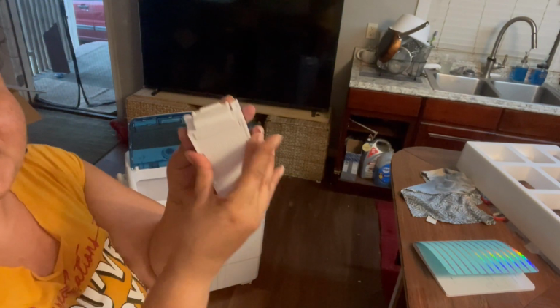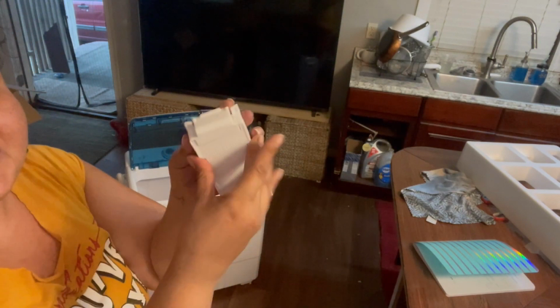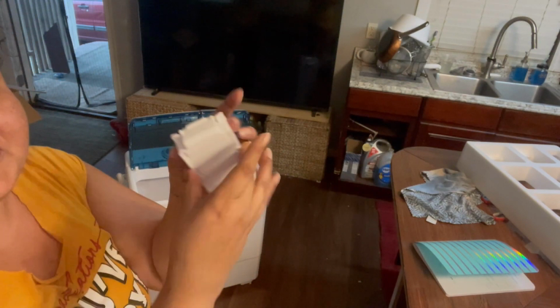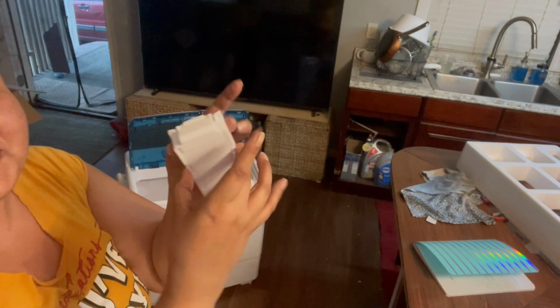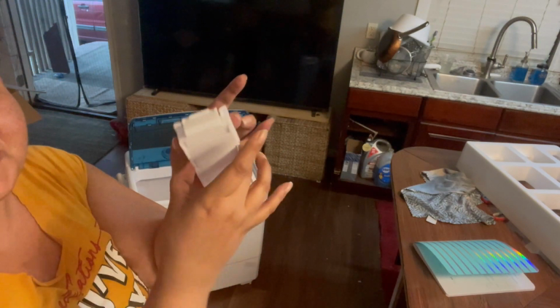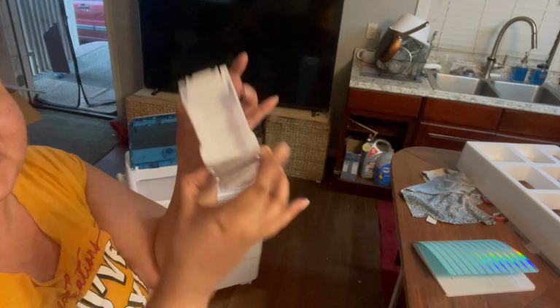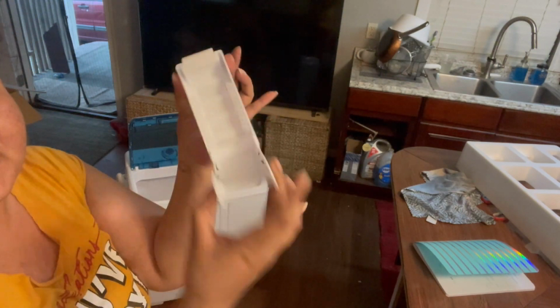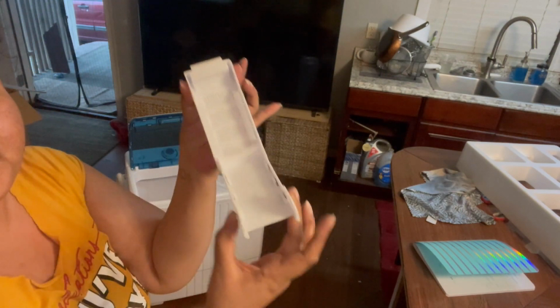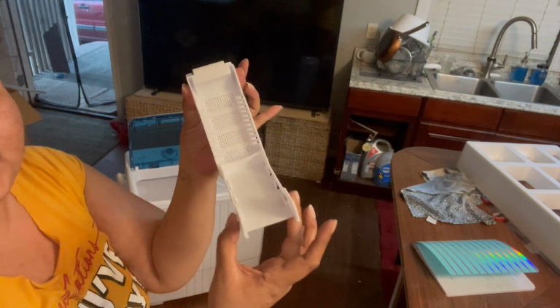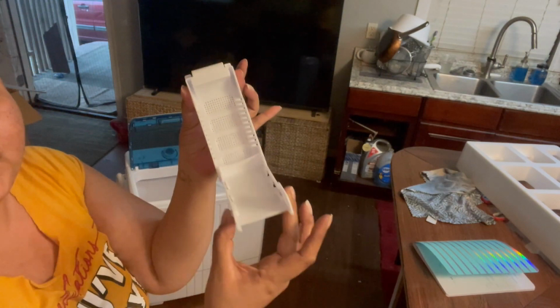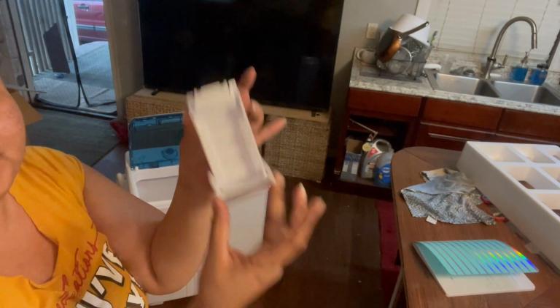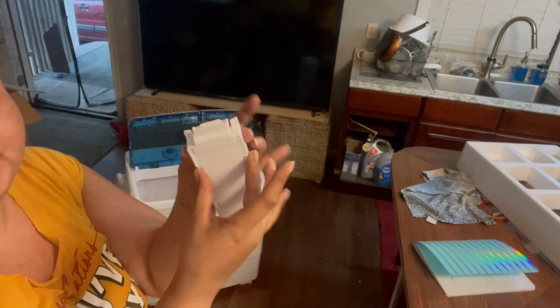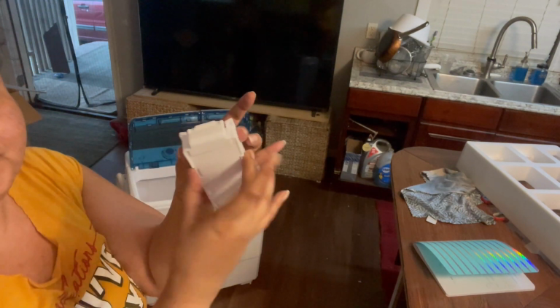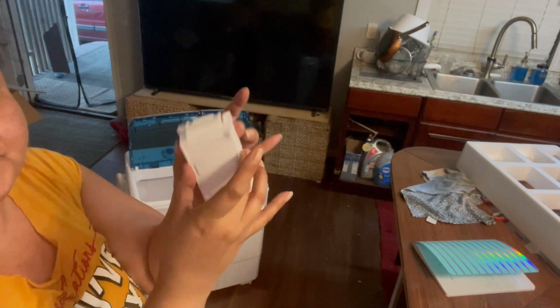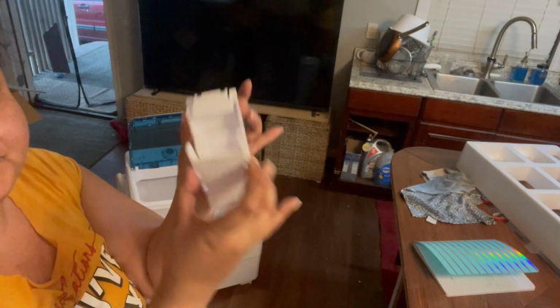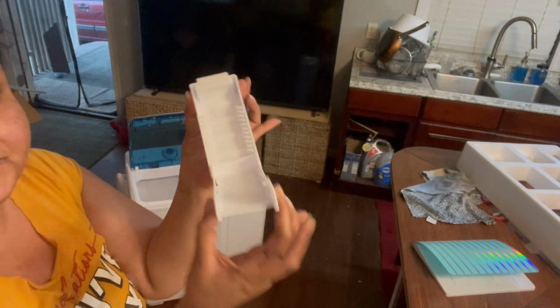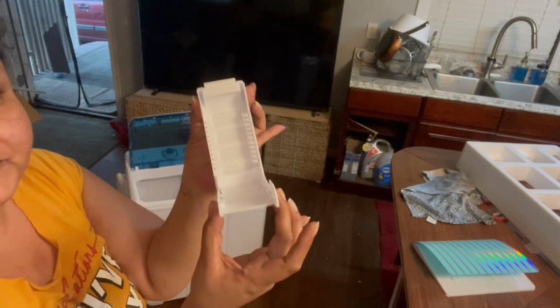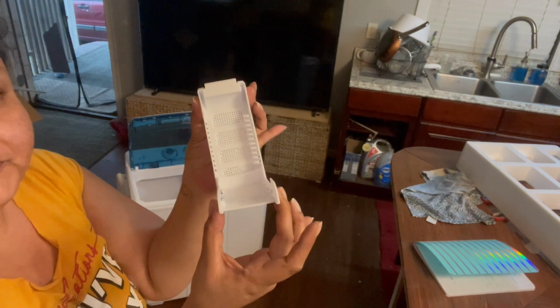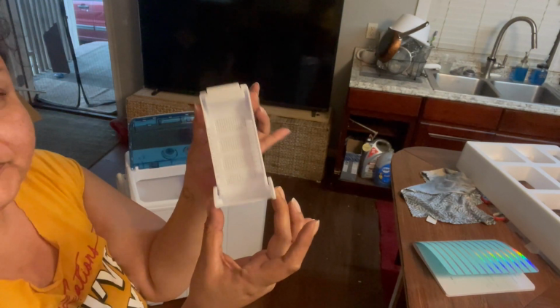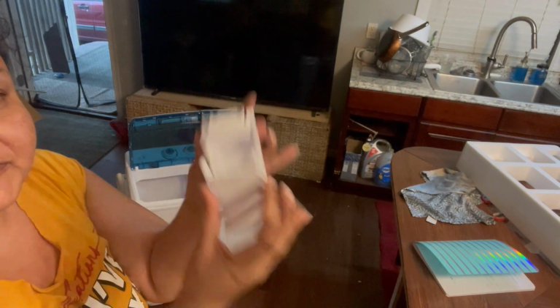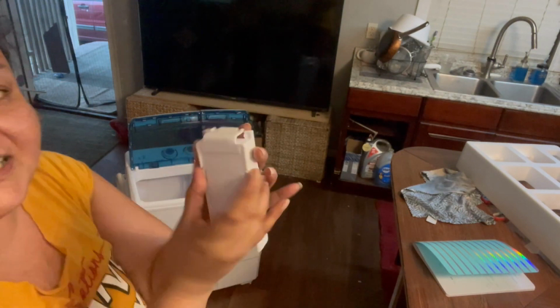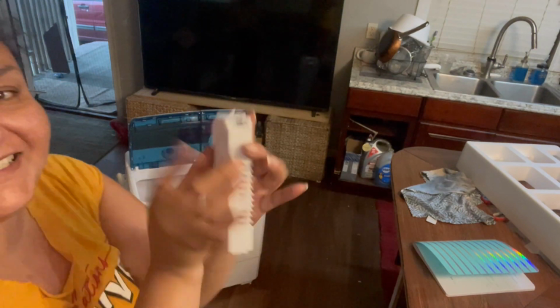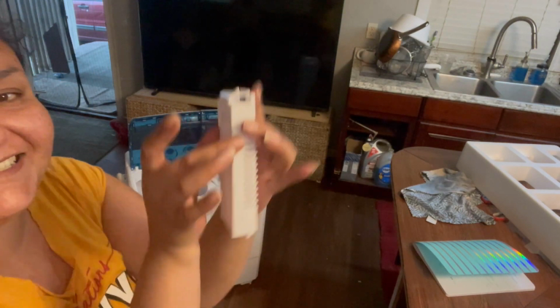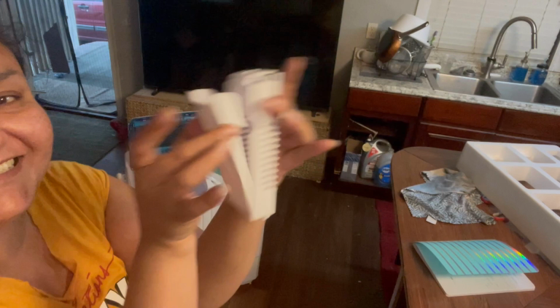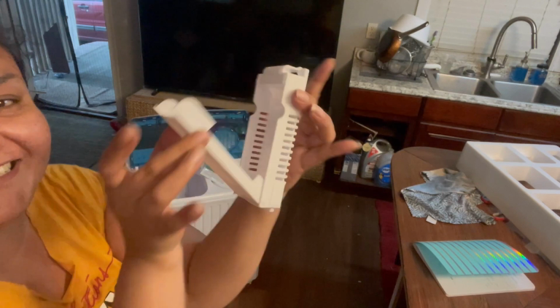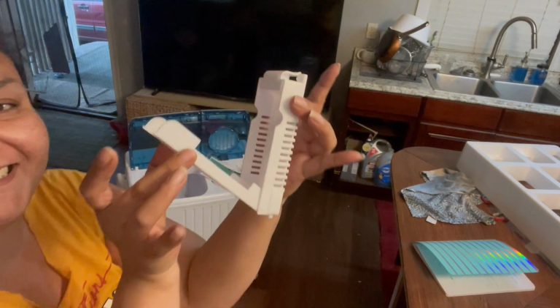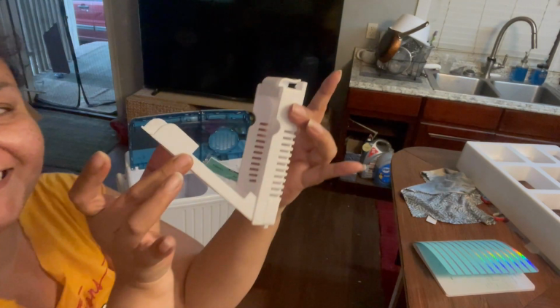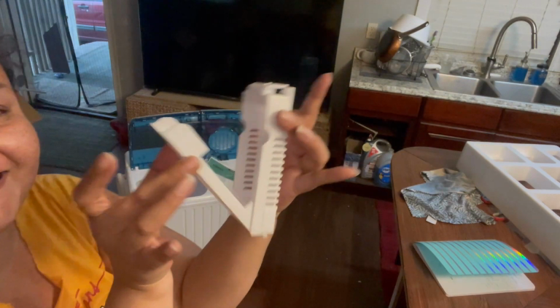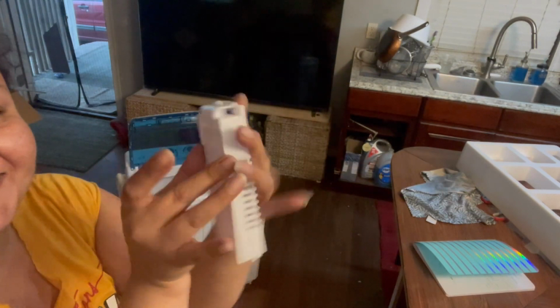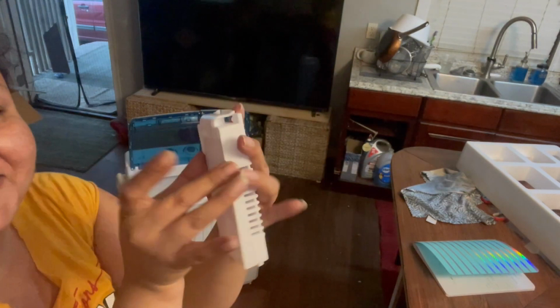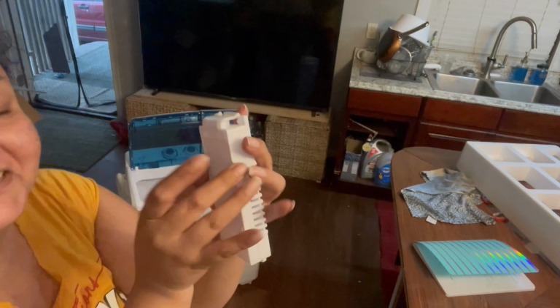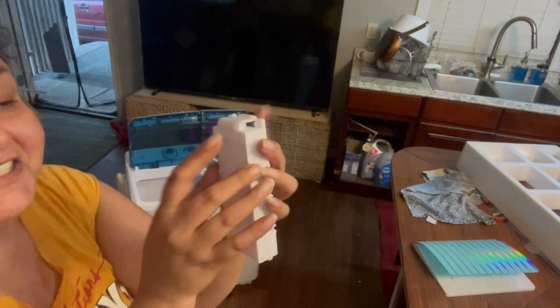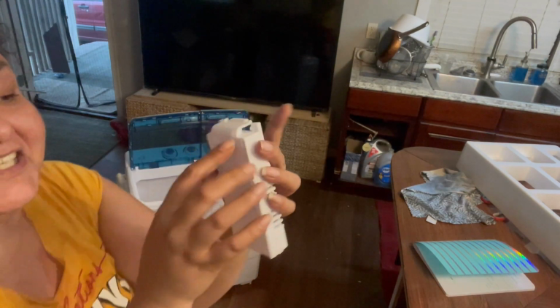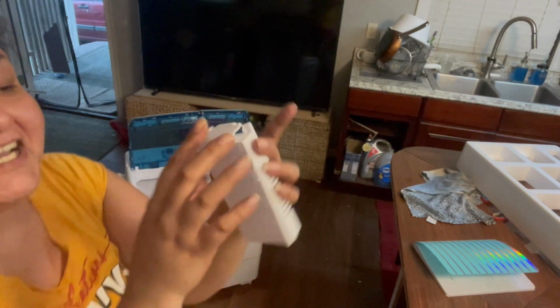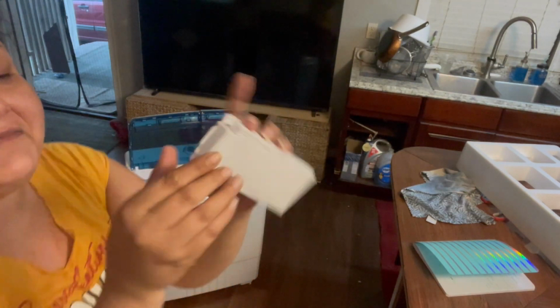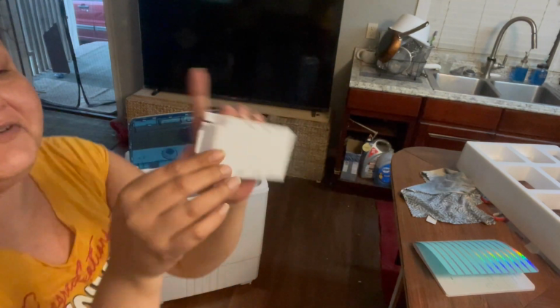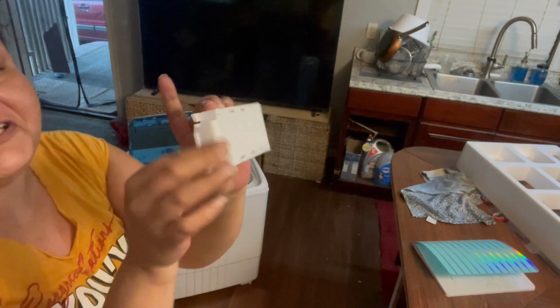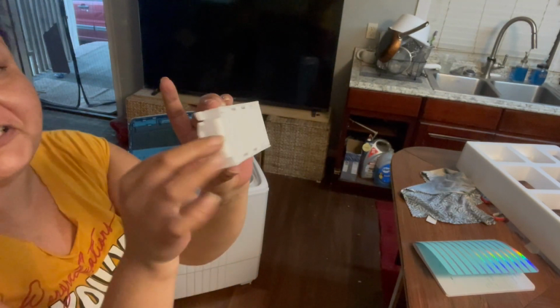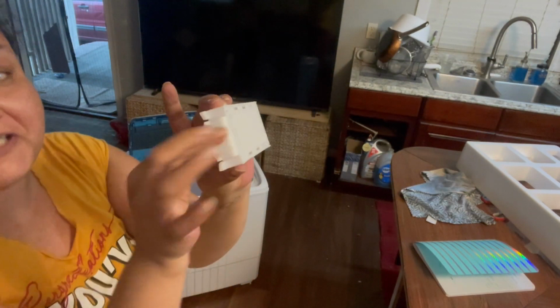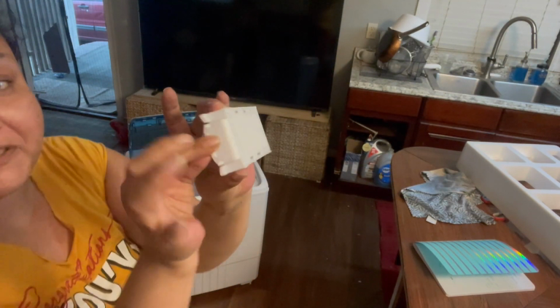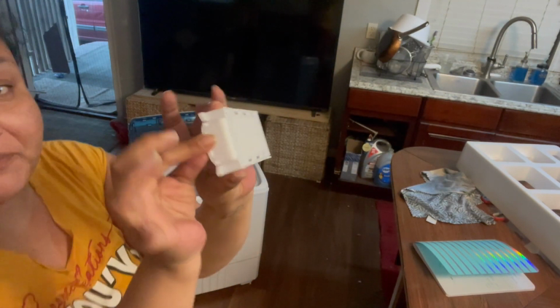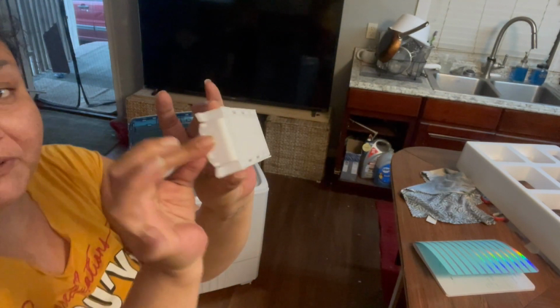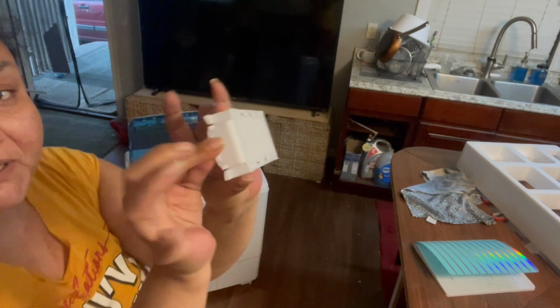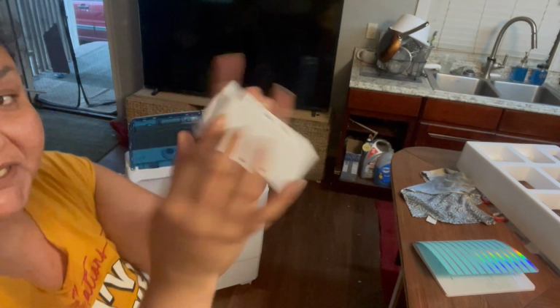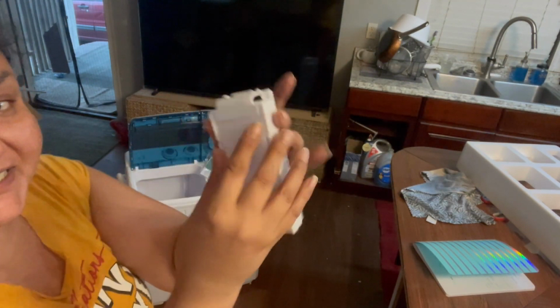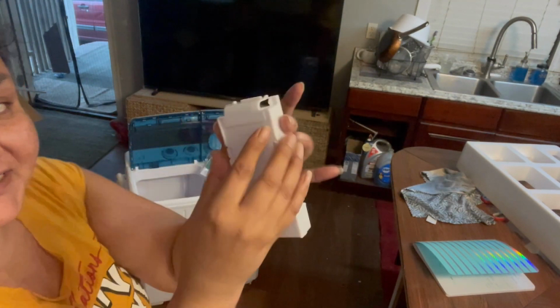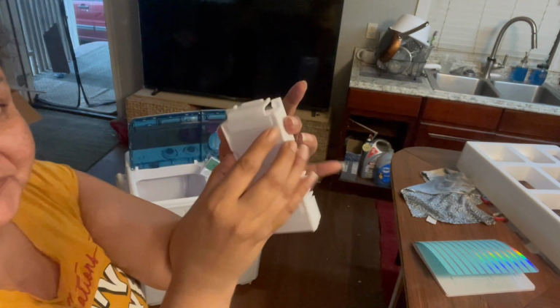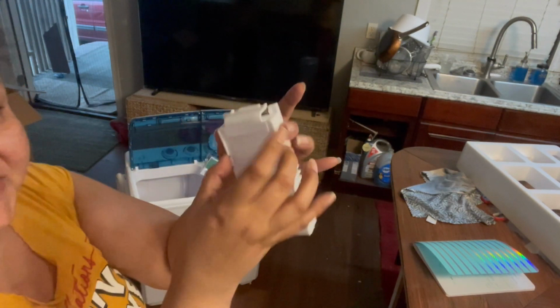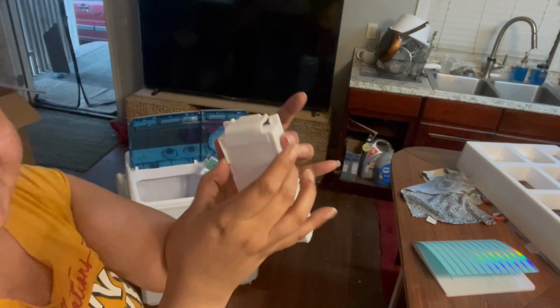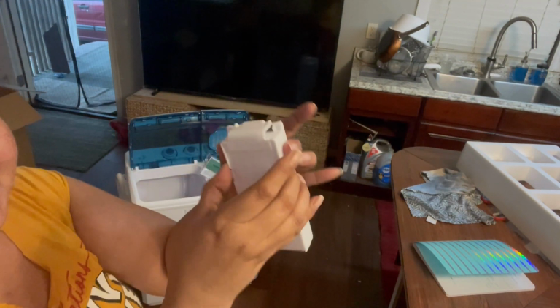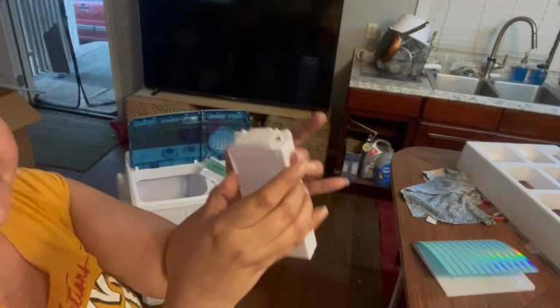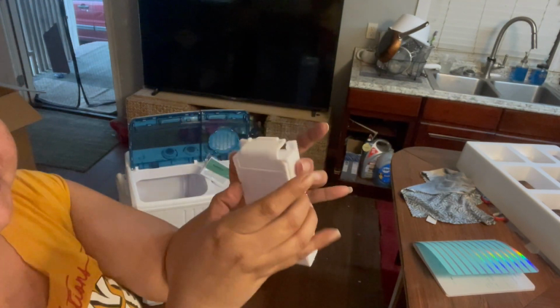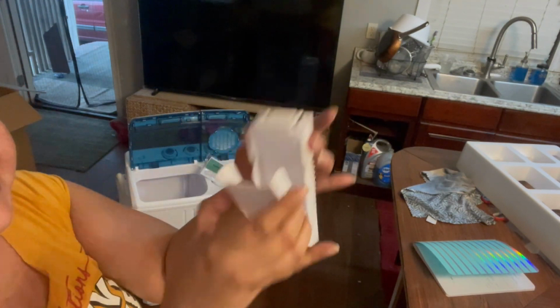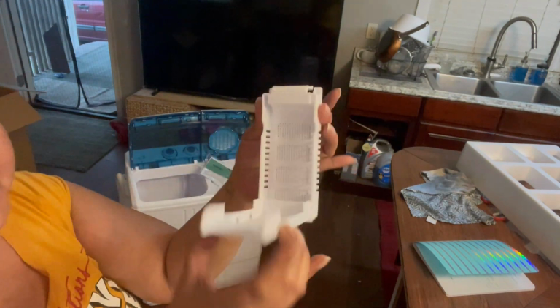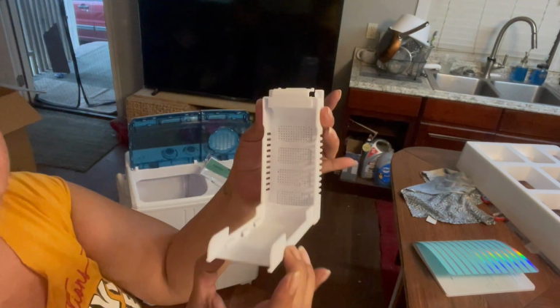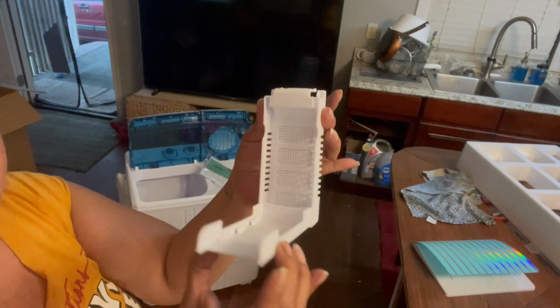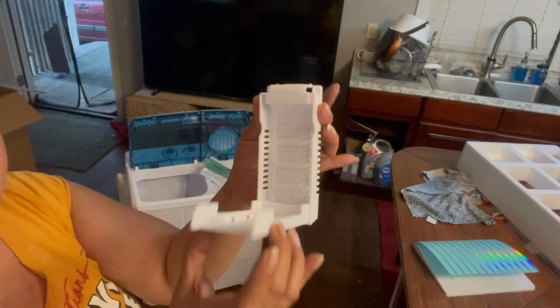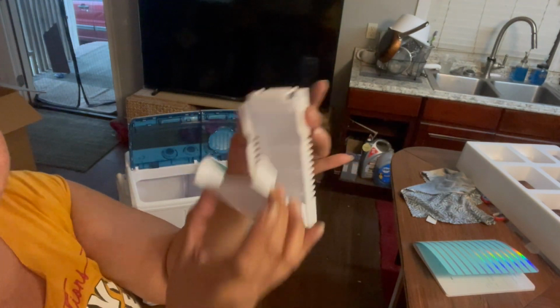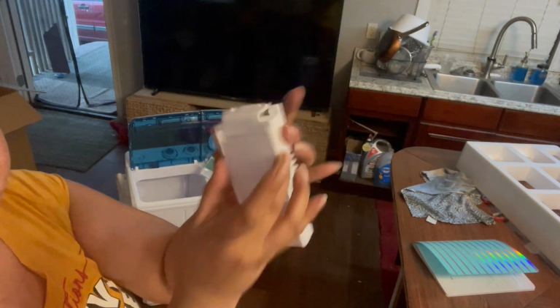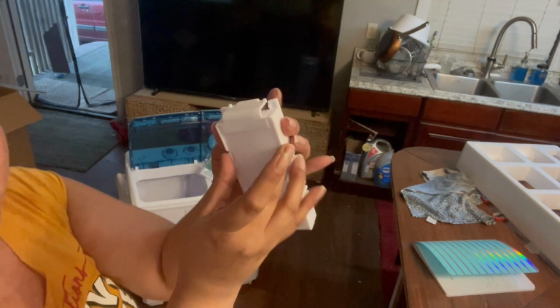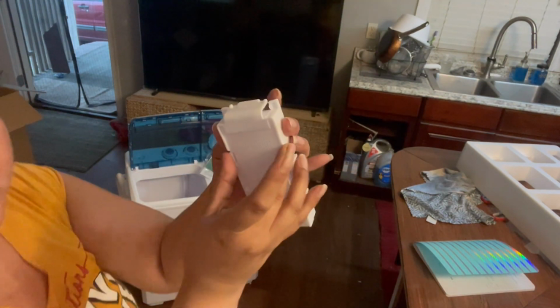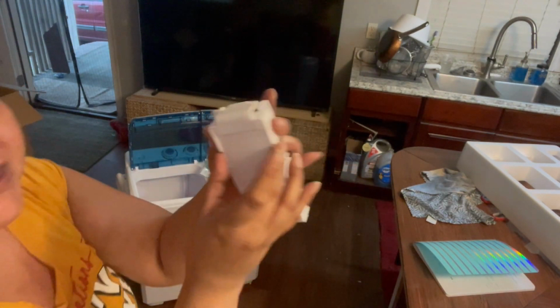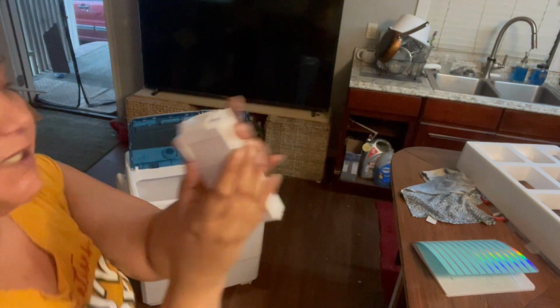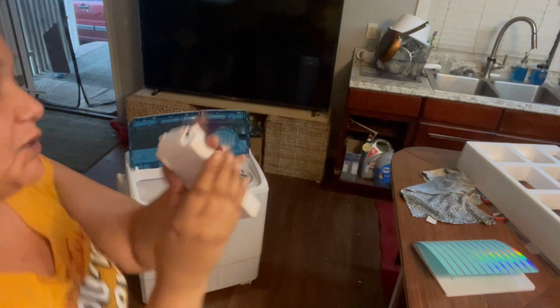It's just a simple open and close. I was over here trying to pull on it but it's very simple — just open and close.